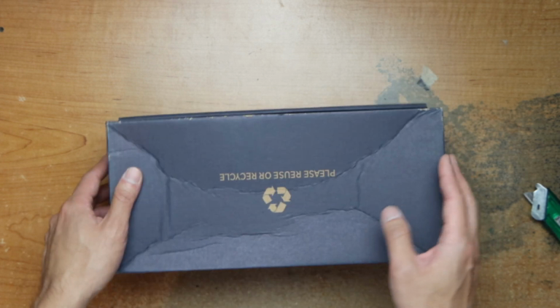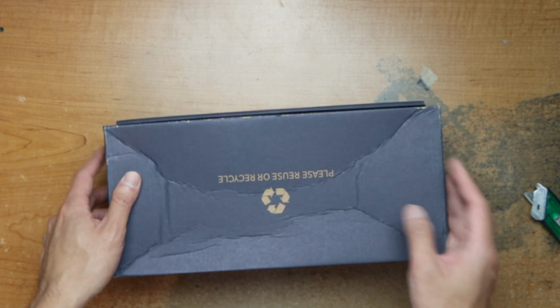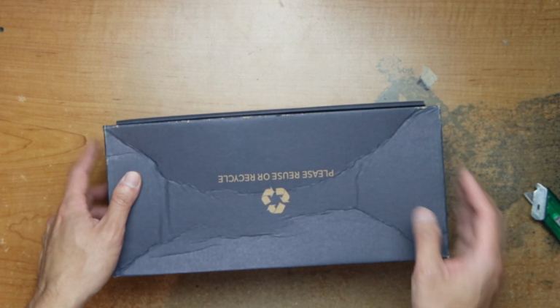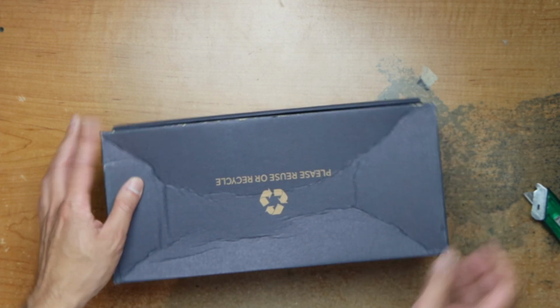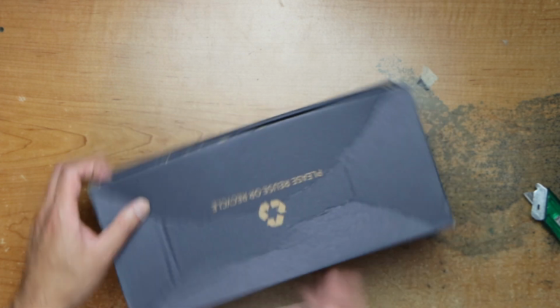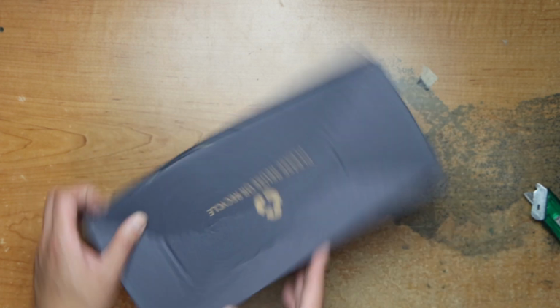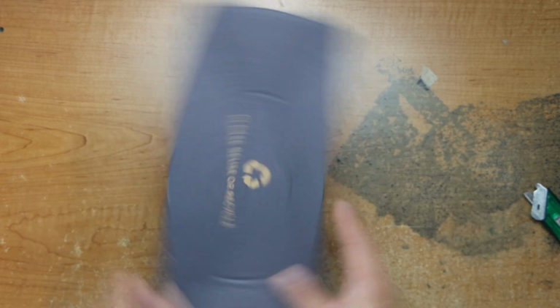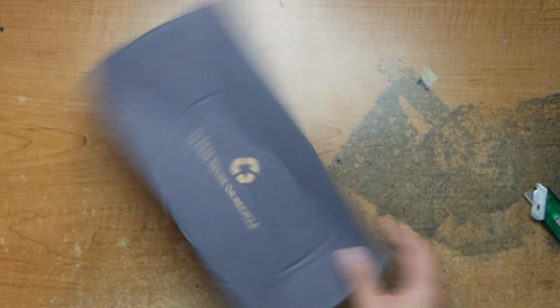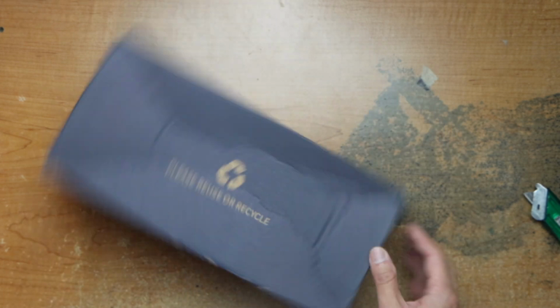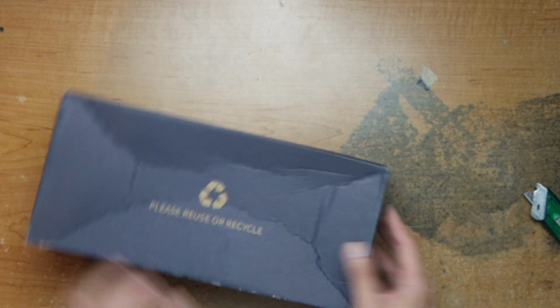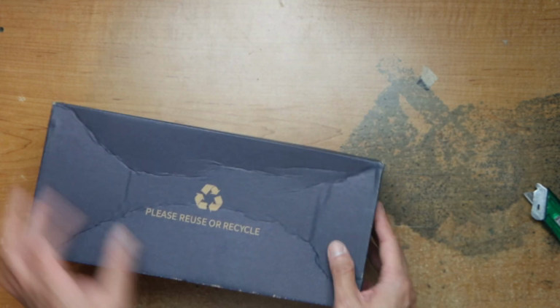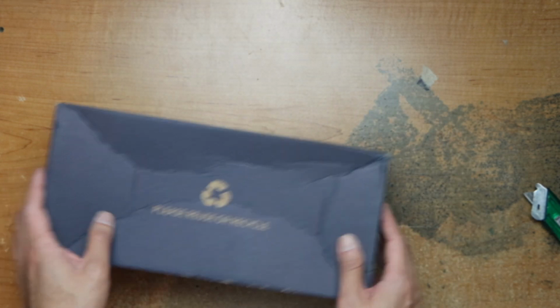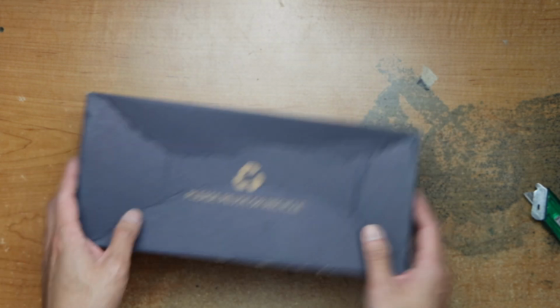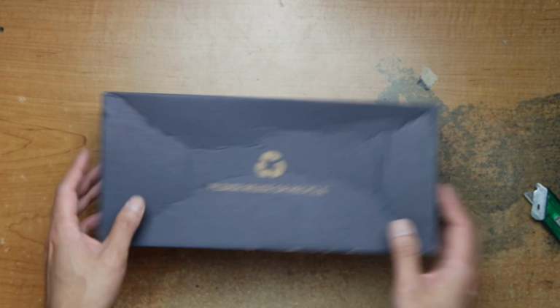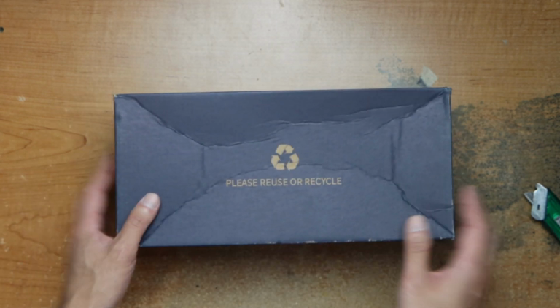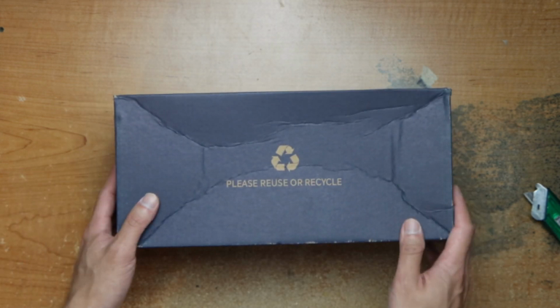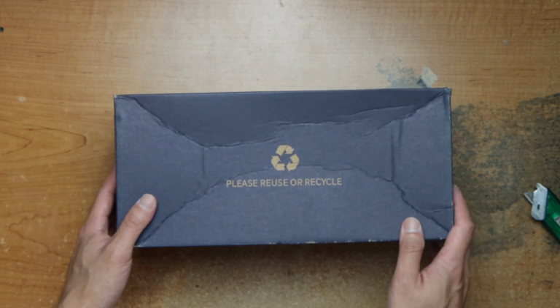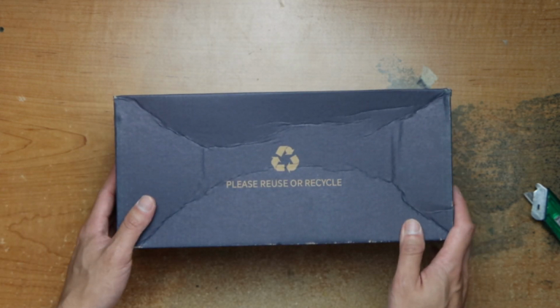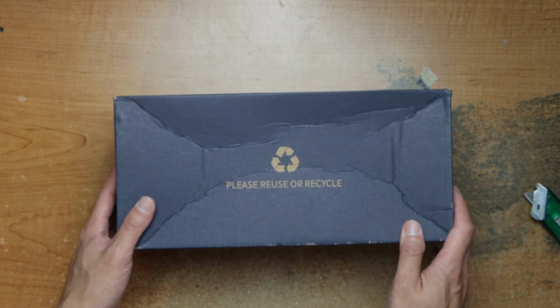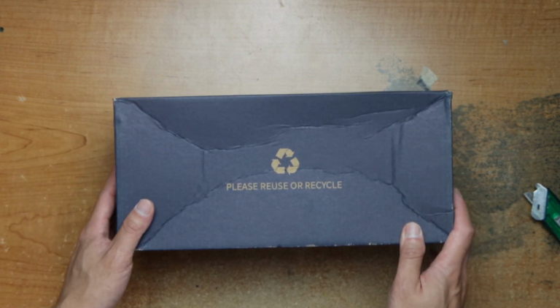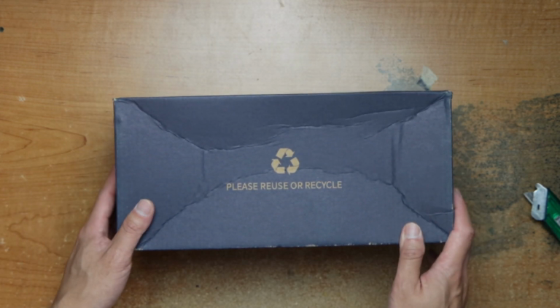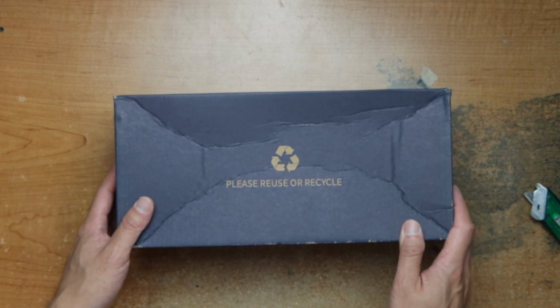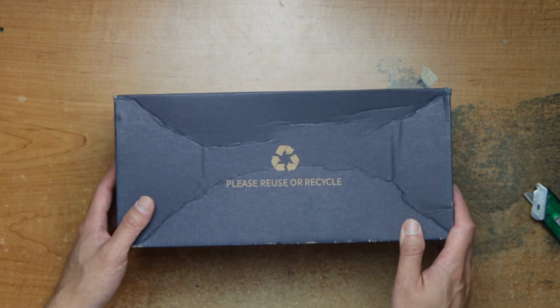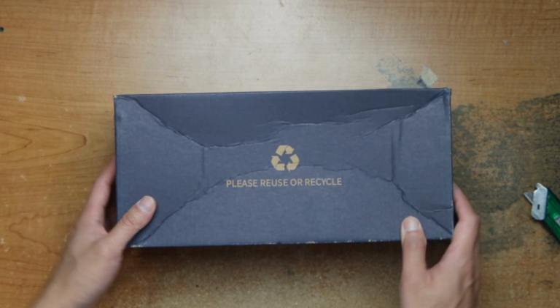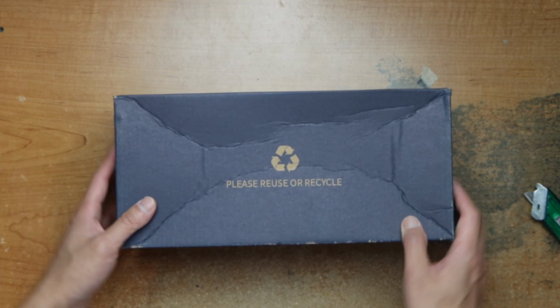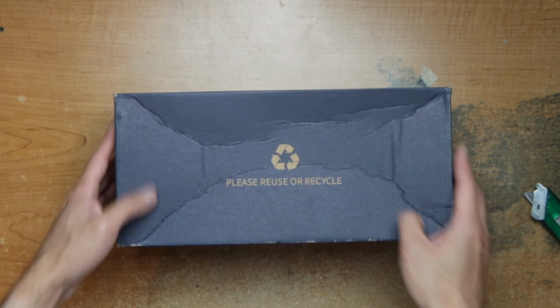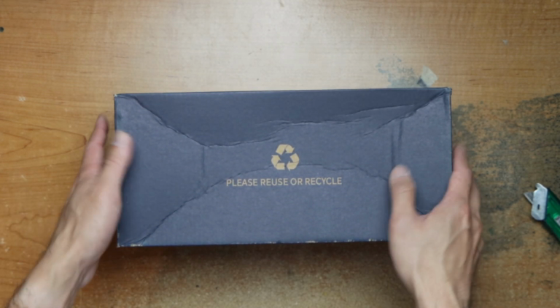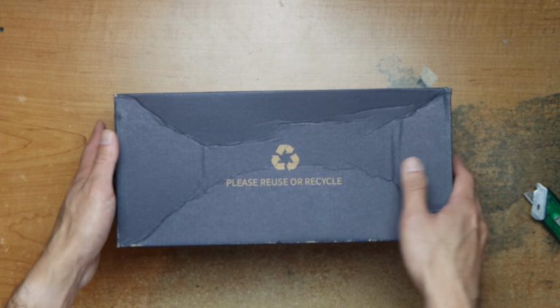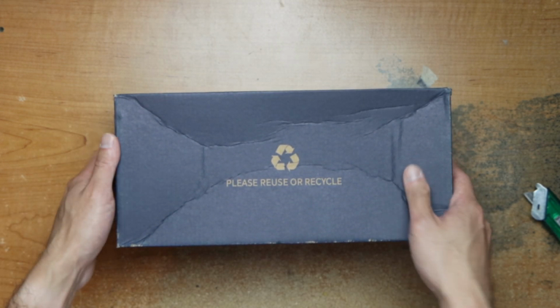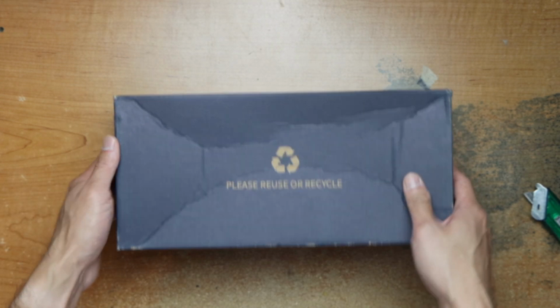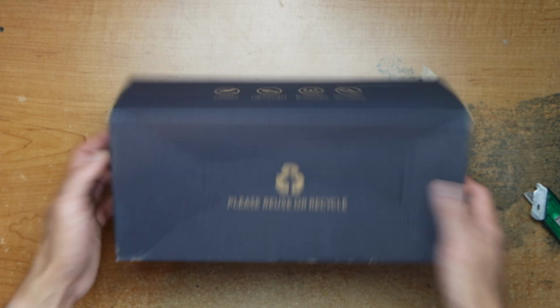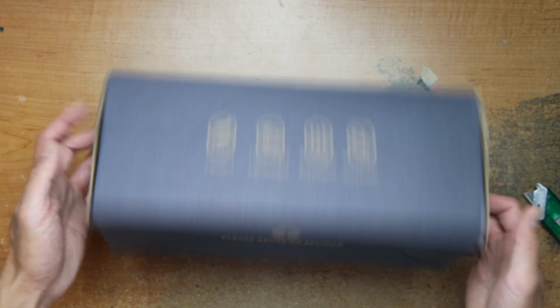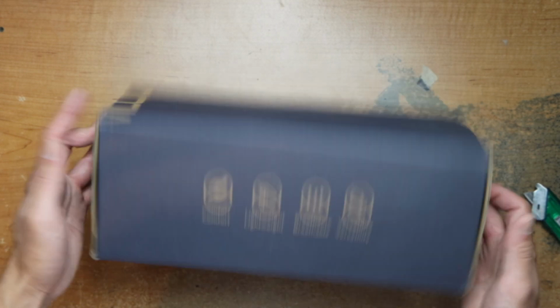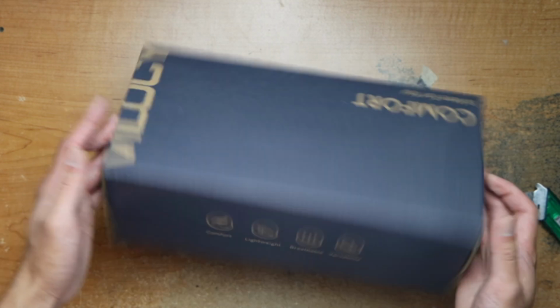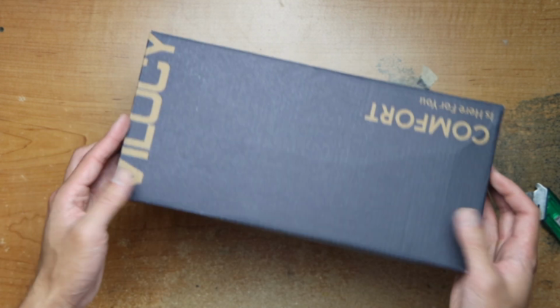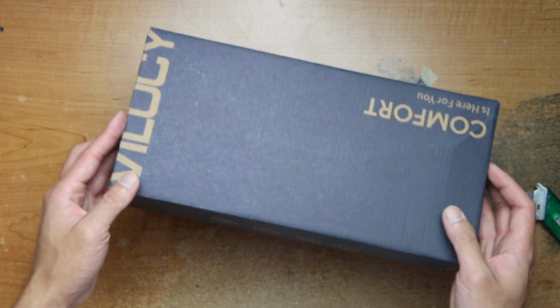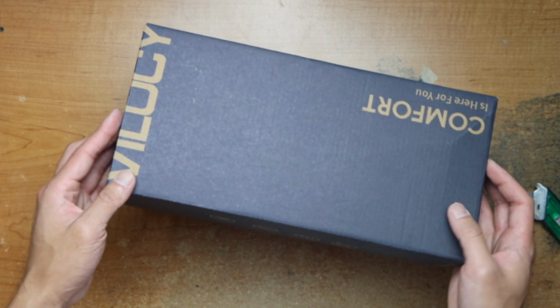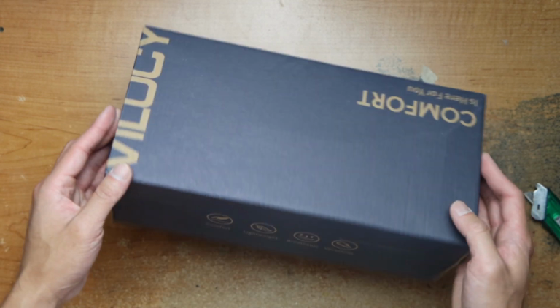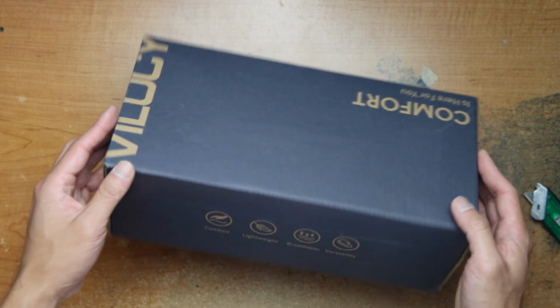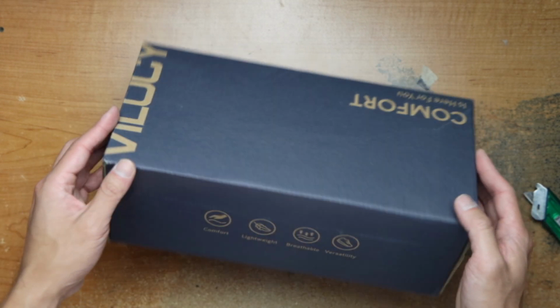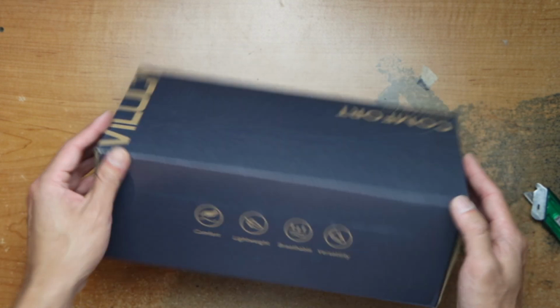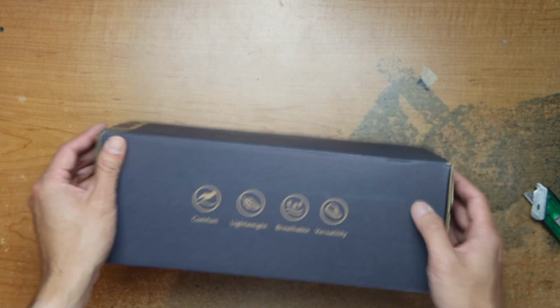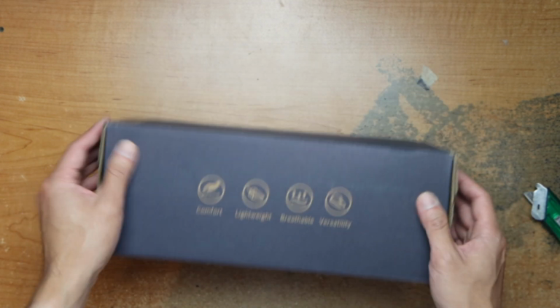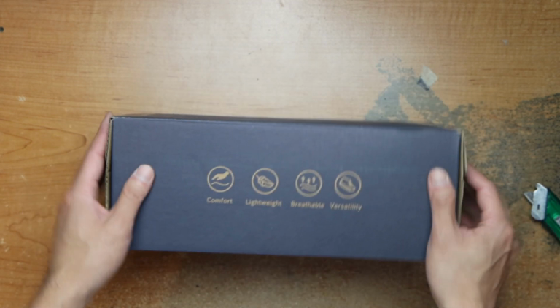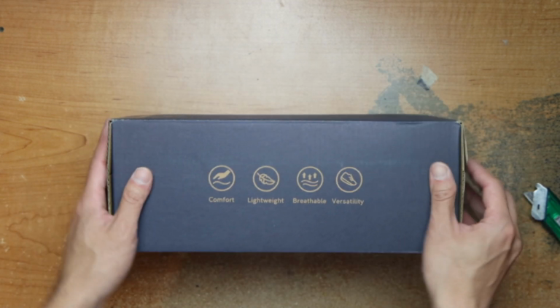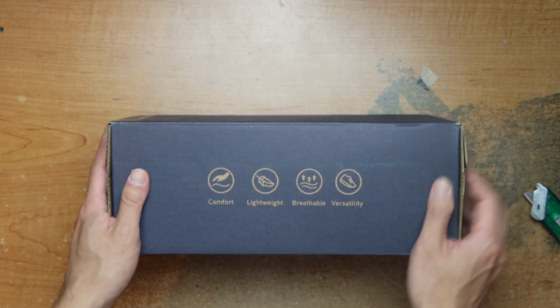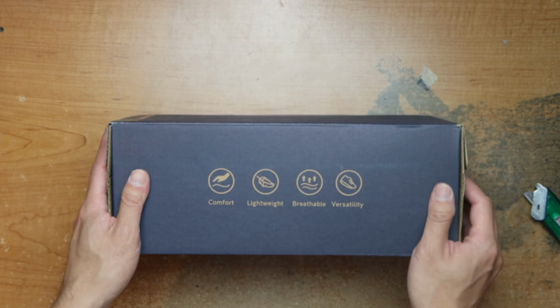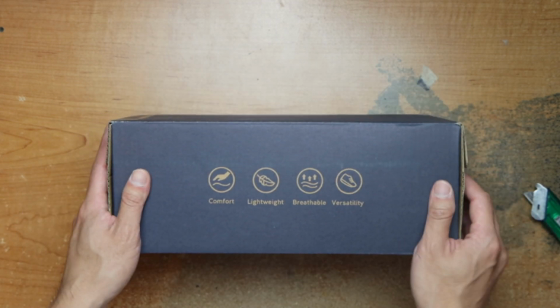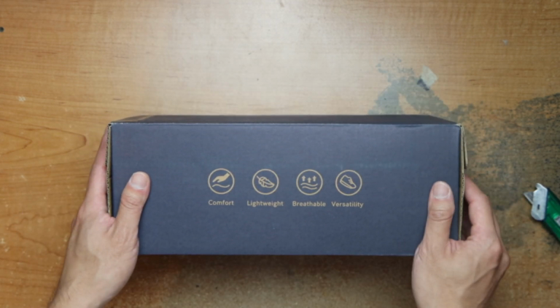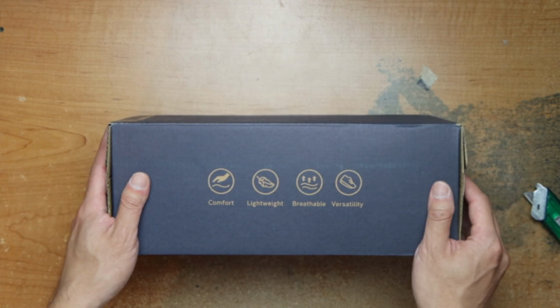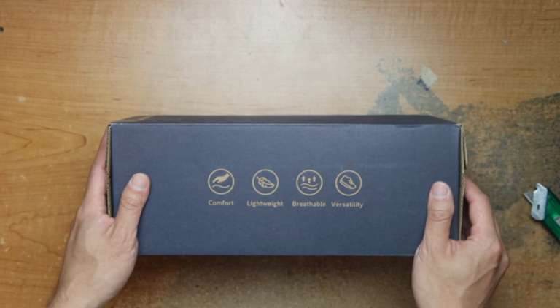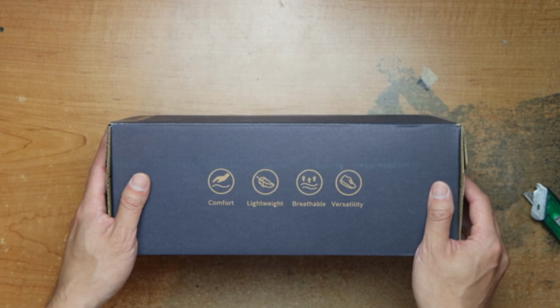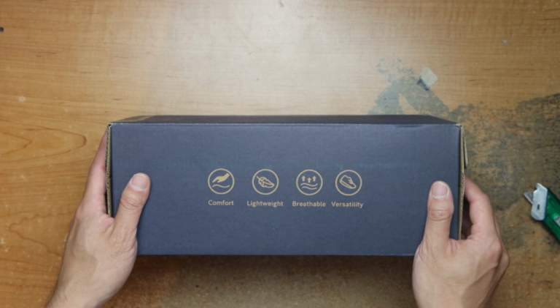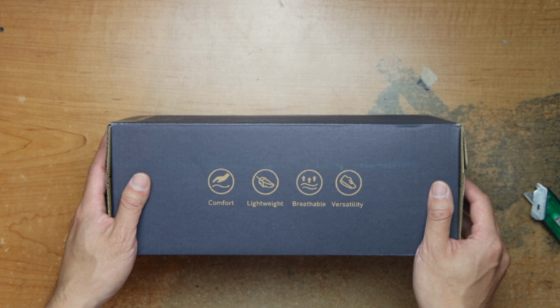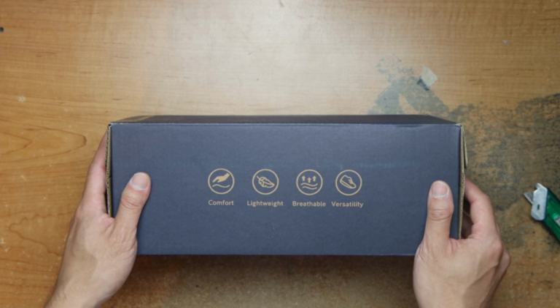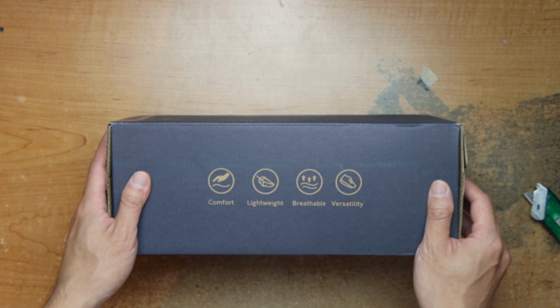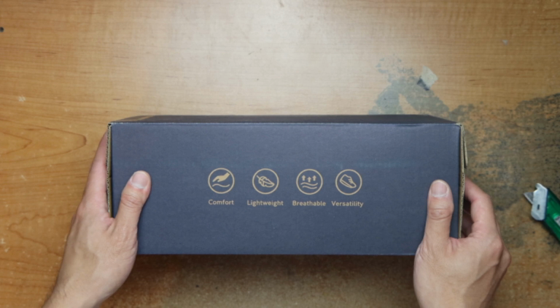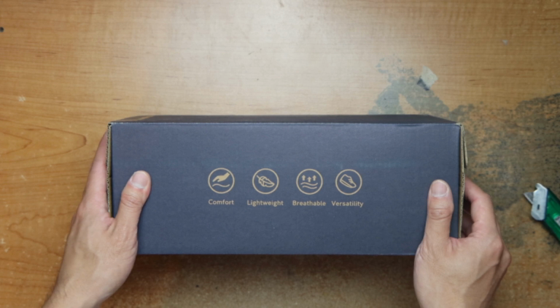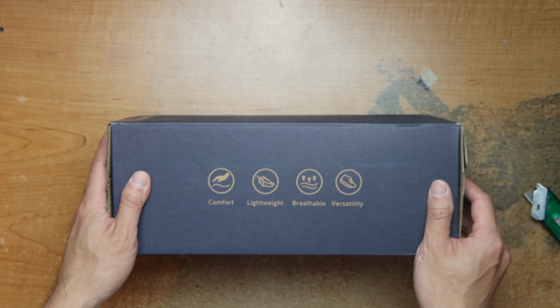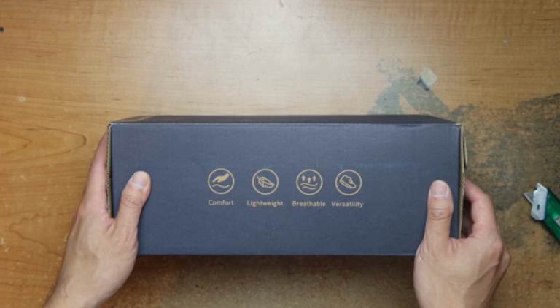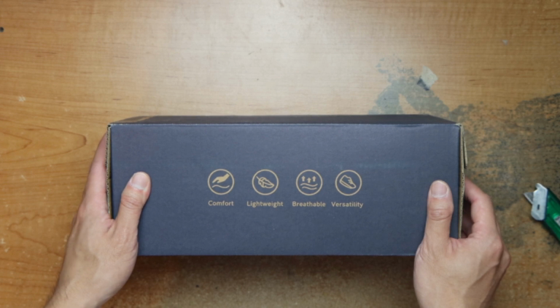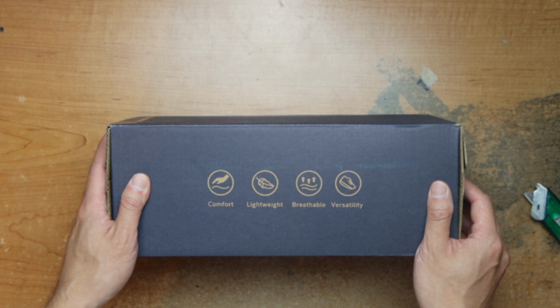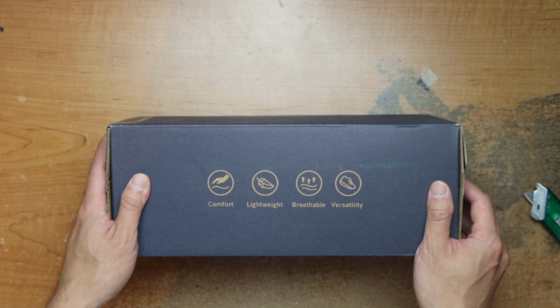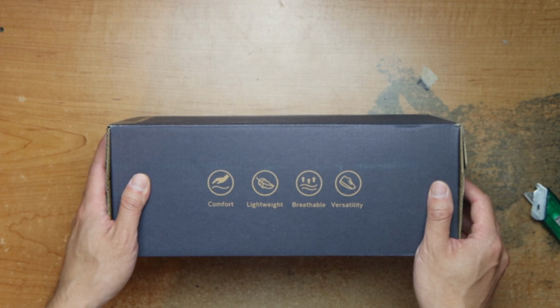Make sure to recycle the box or use it. Comfort, lightweight, breathable.